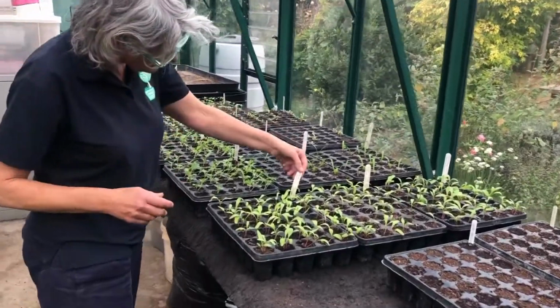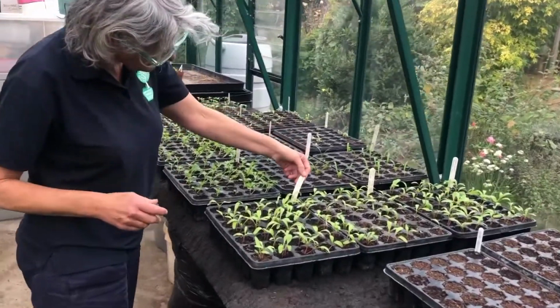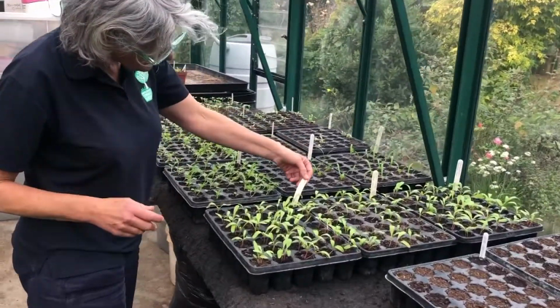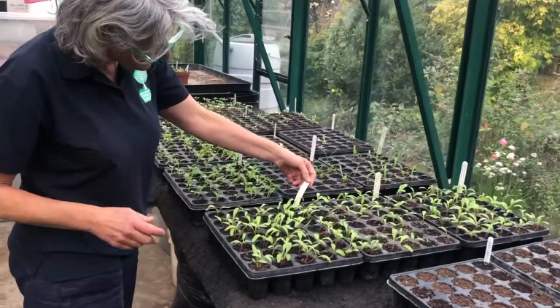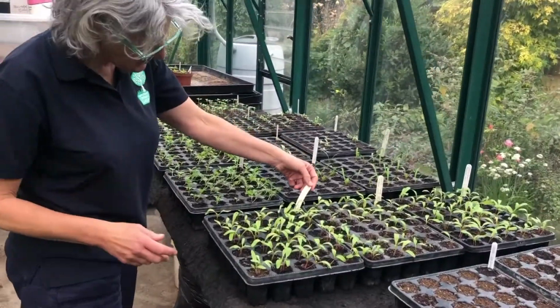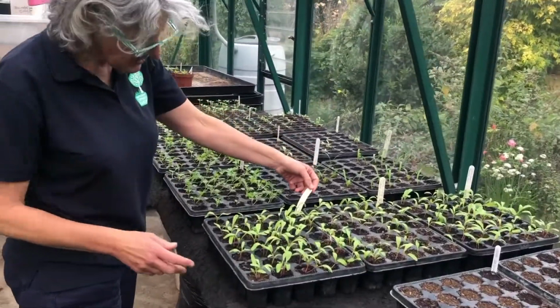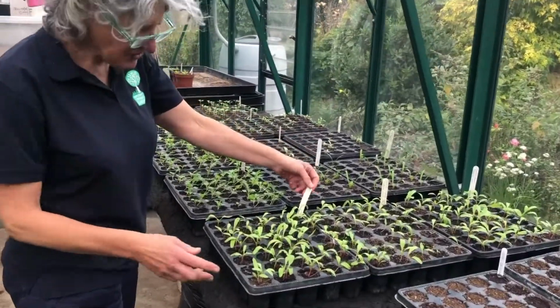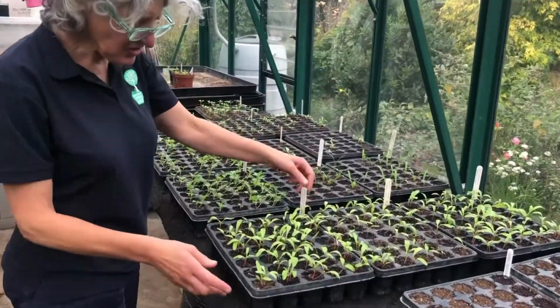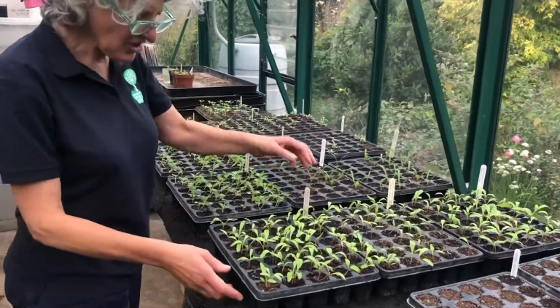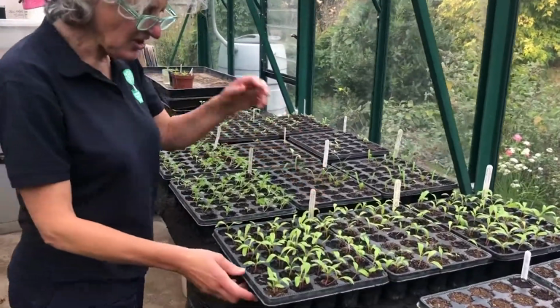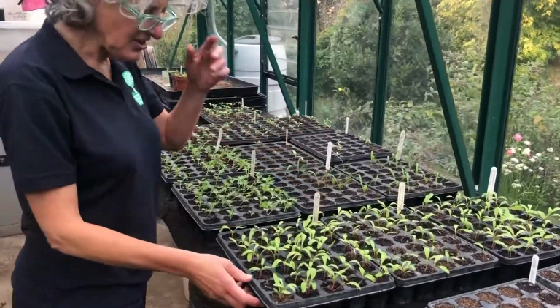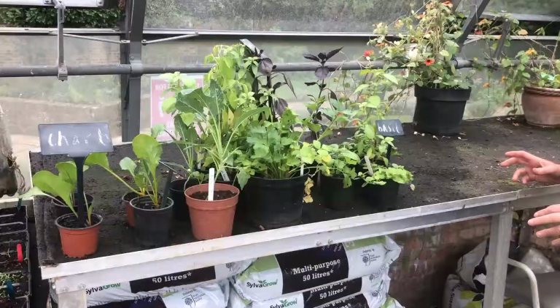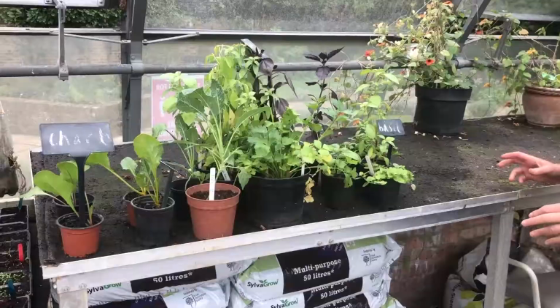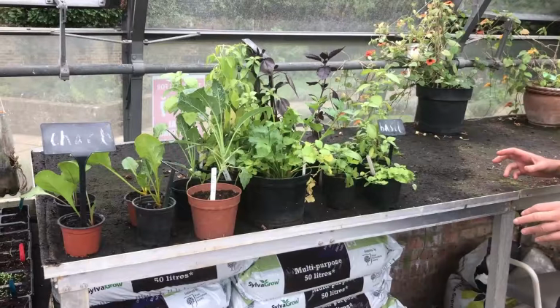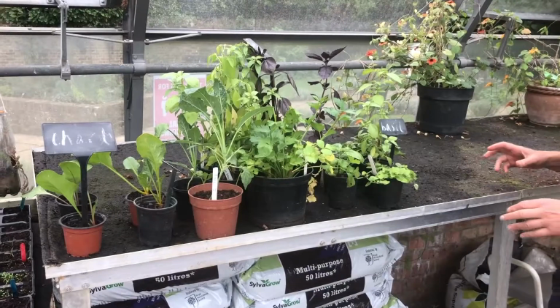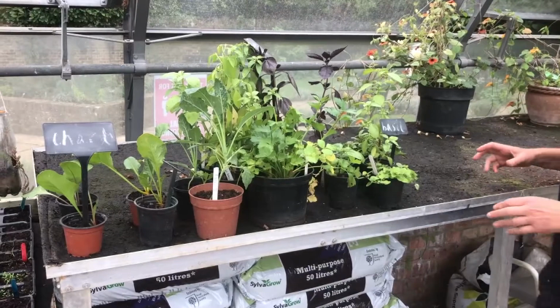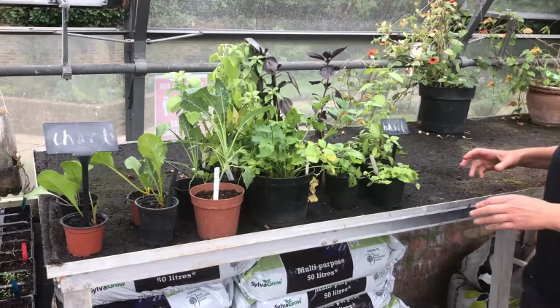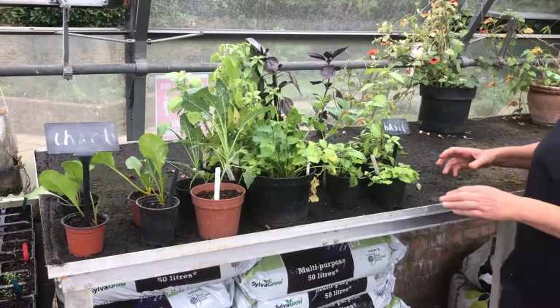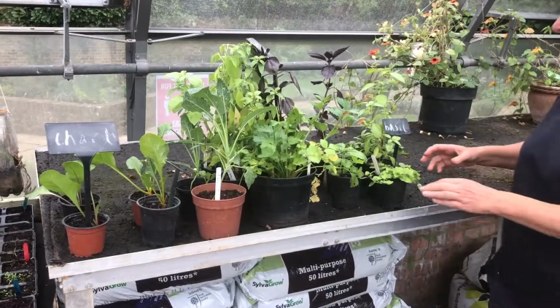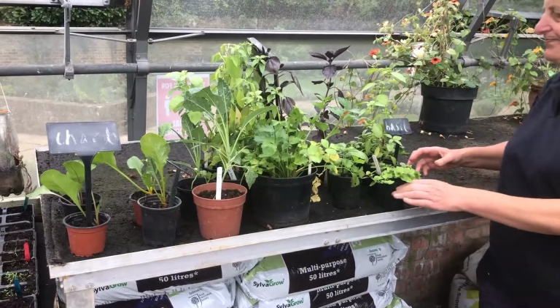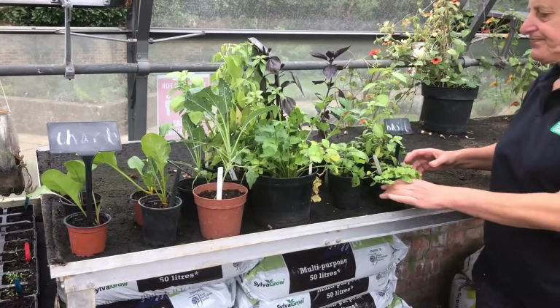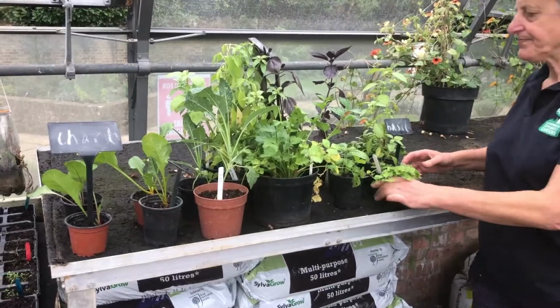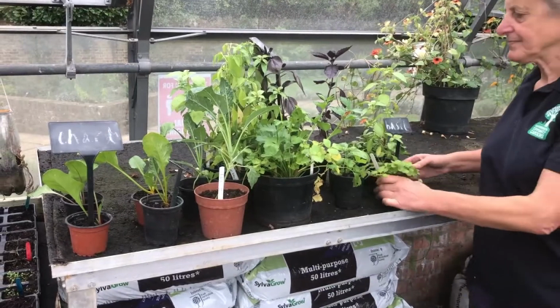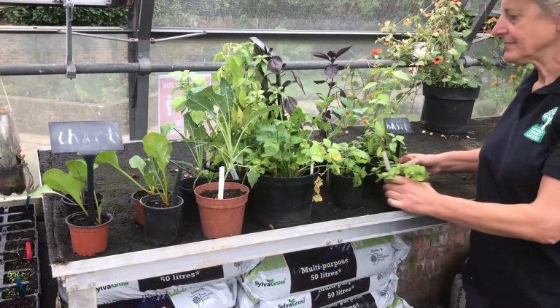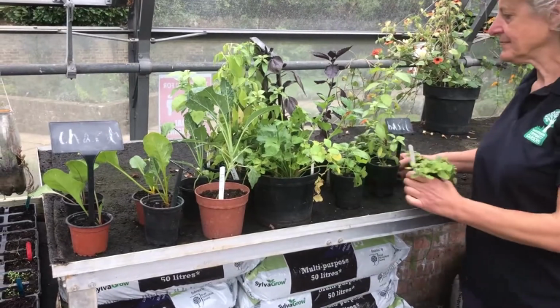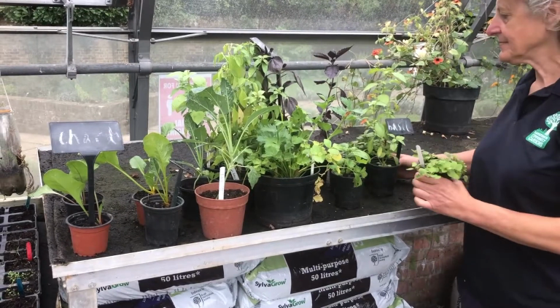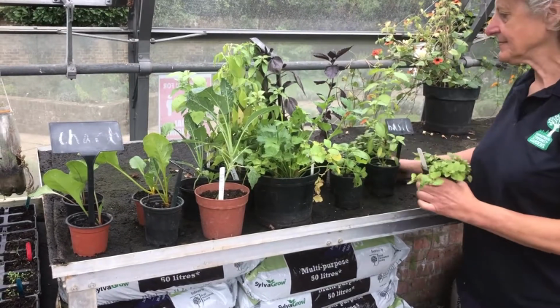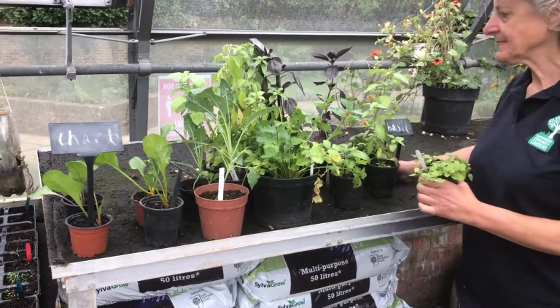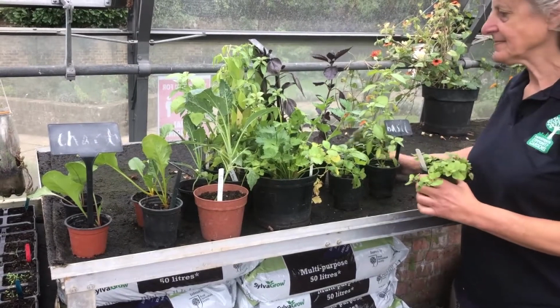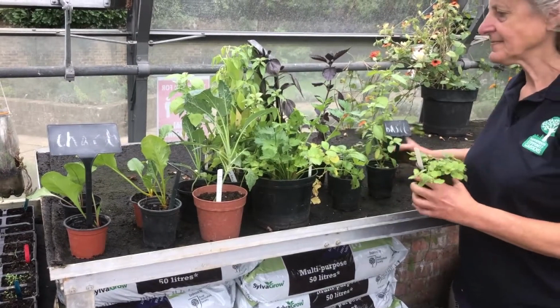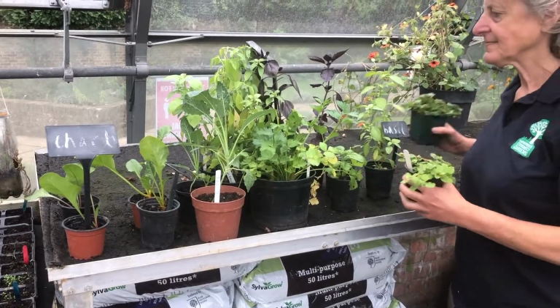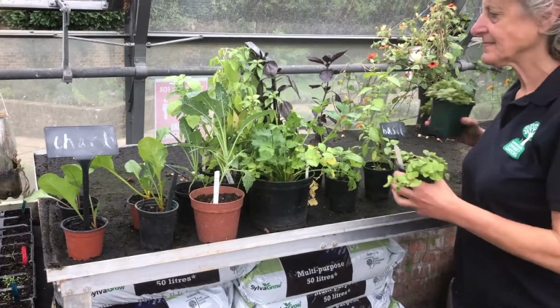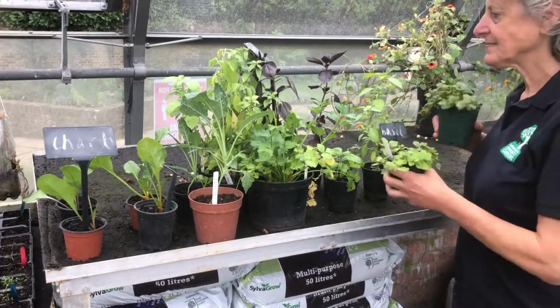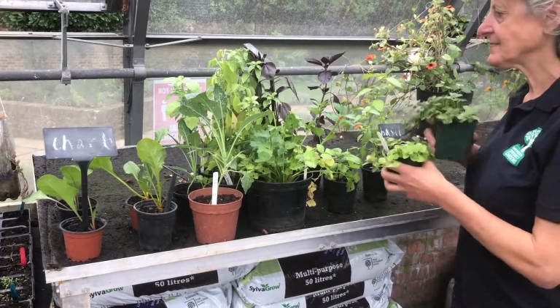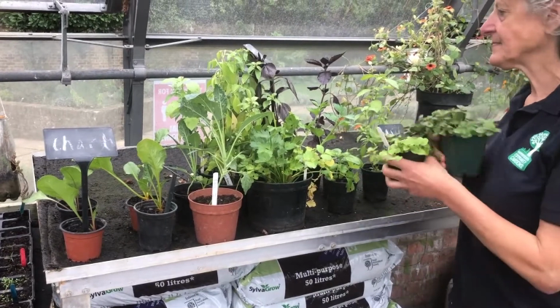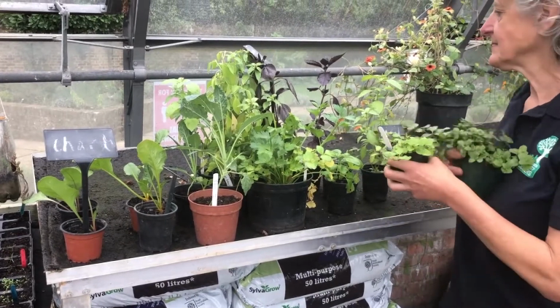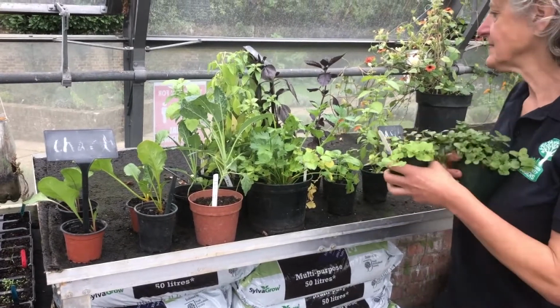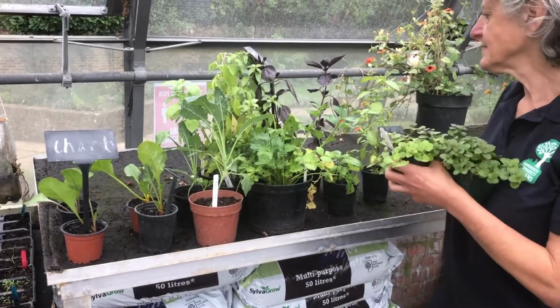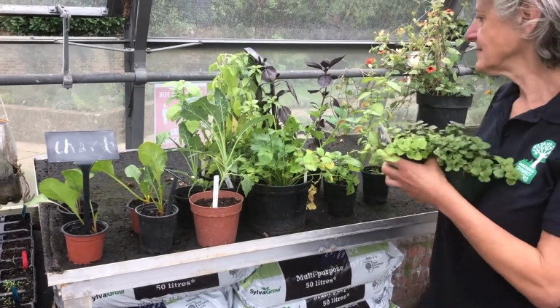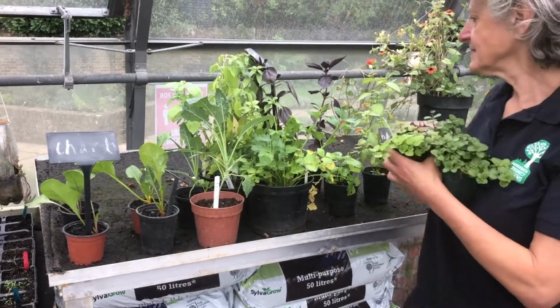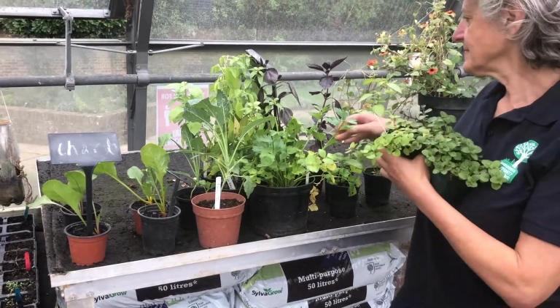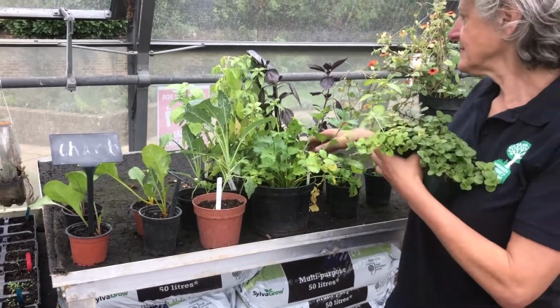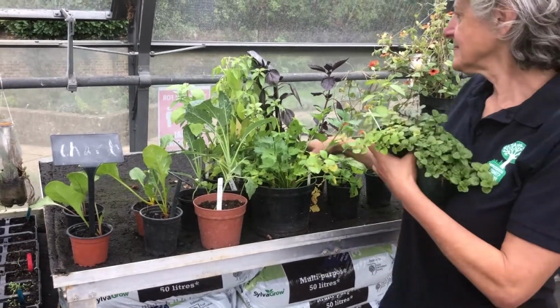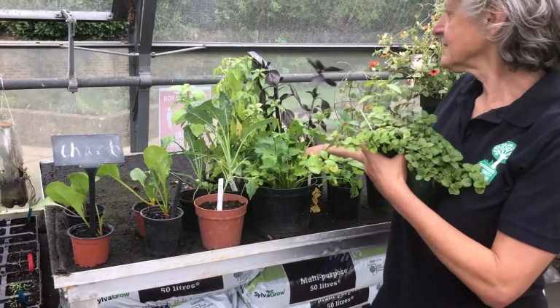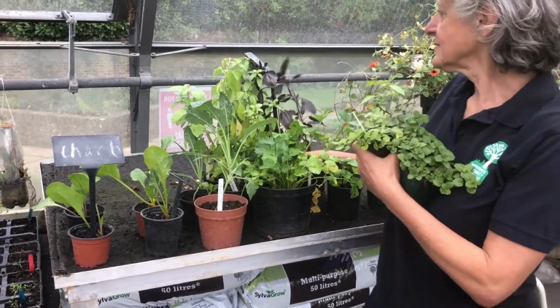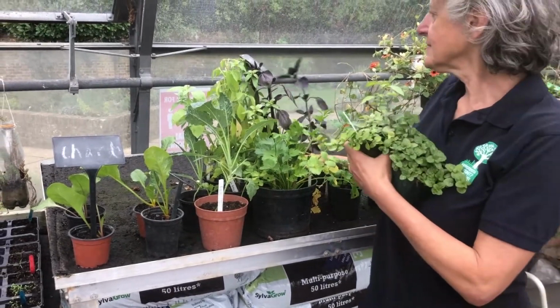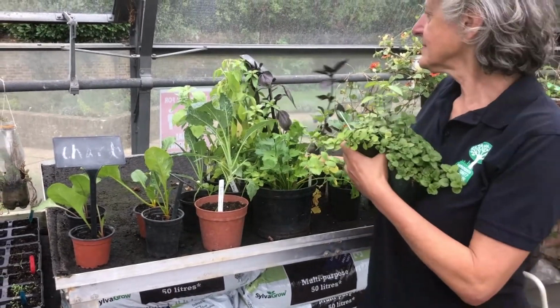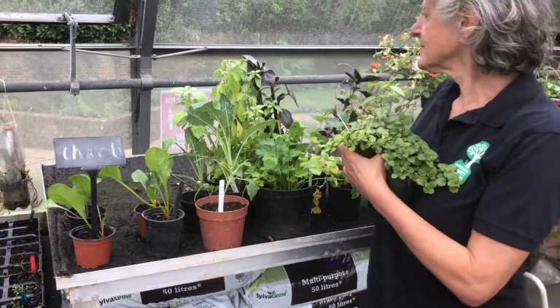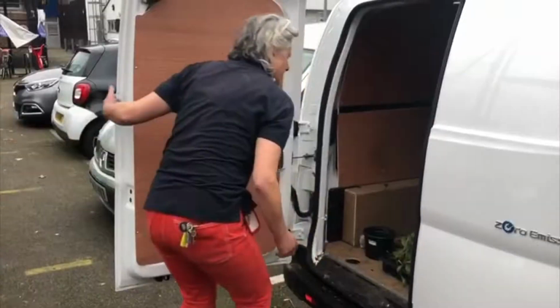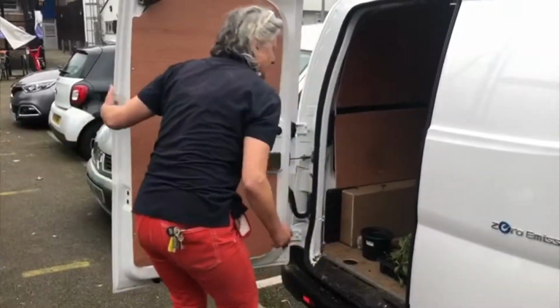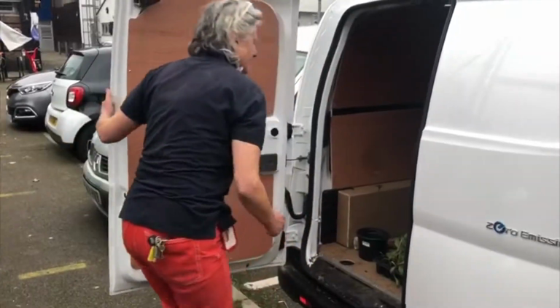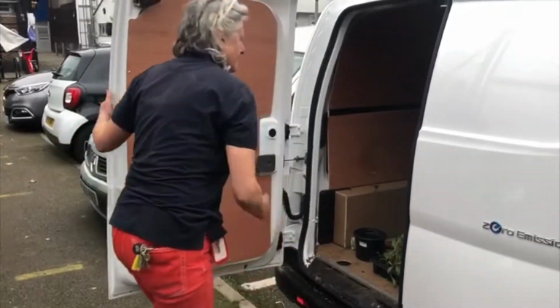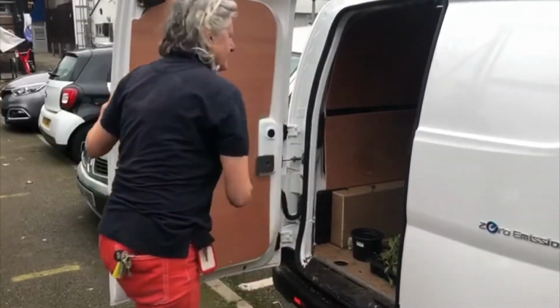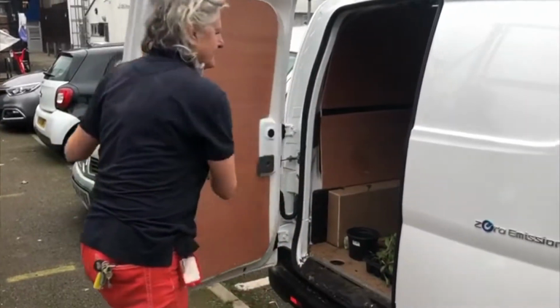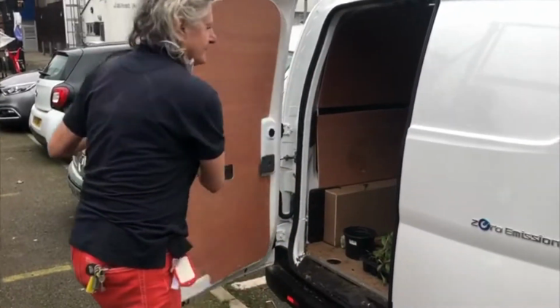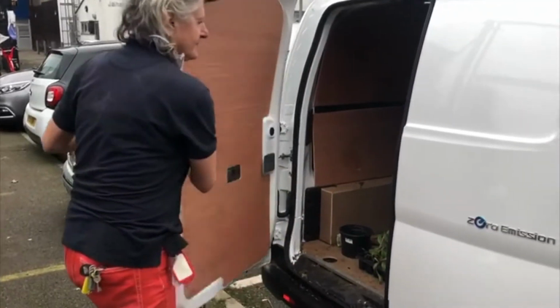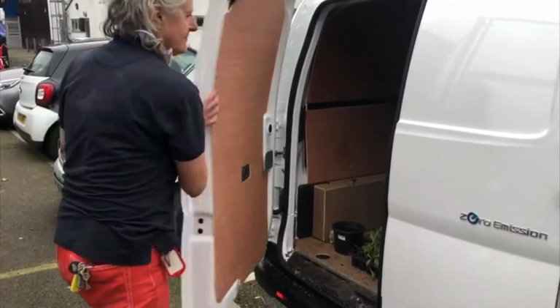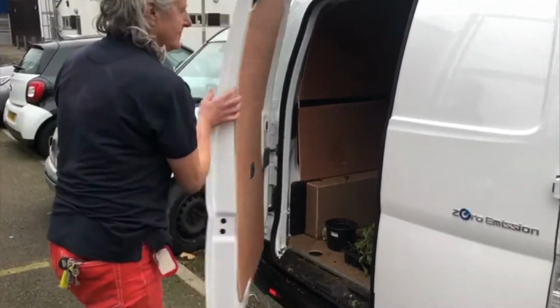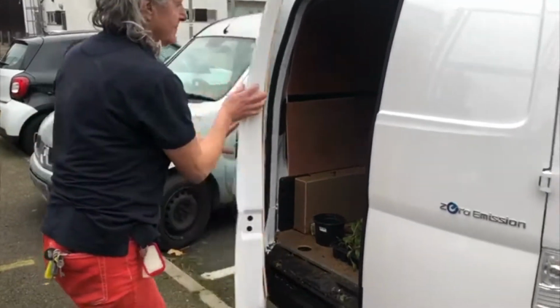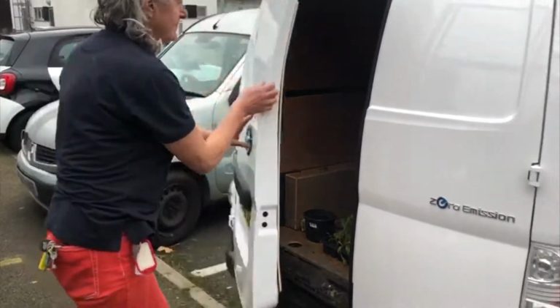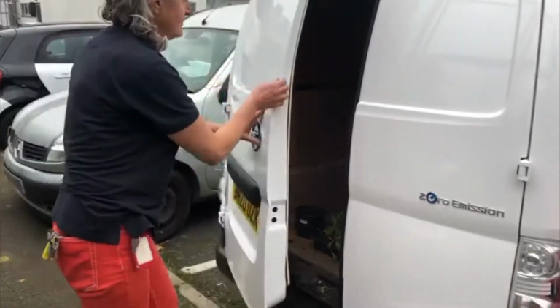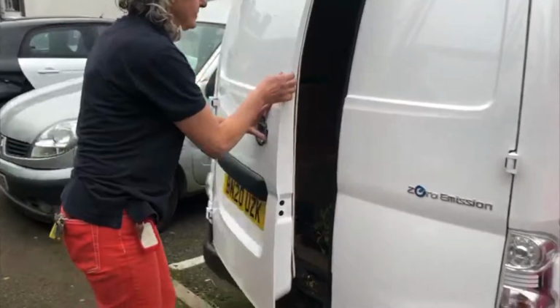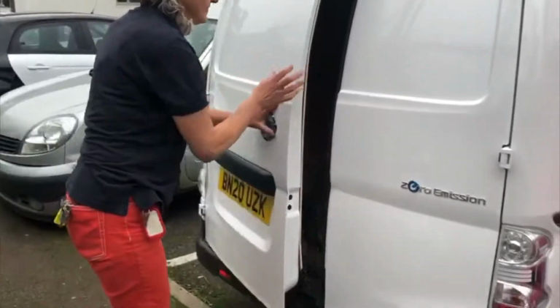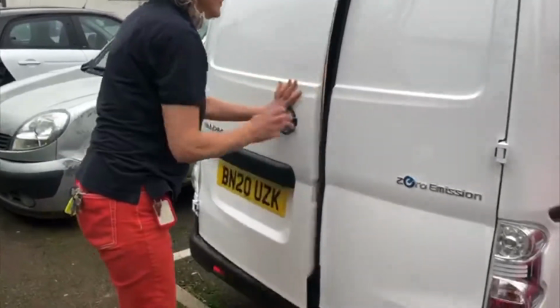We grow our own plants at Ravenscourt Park Greenhouses and Phoenix High School Gardens to take to the project.